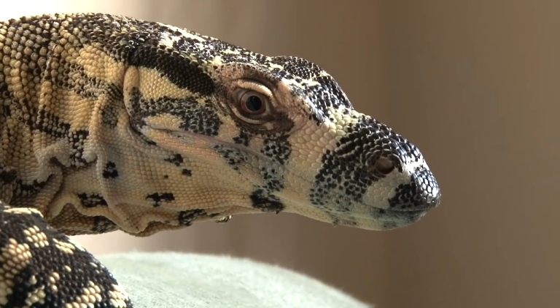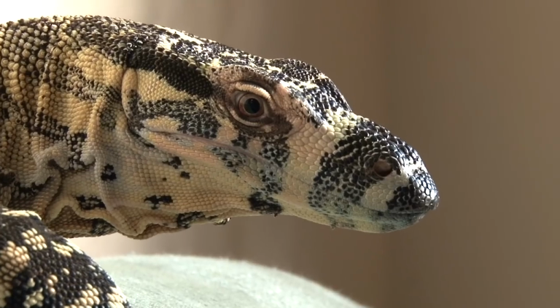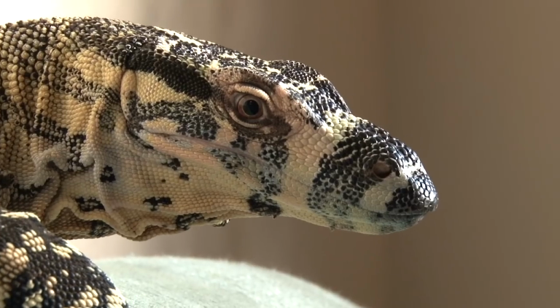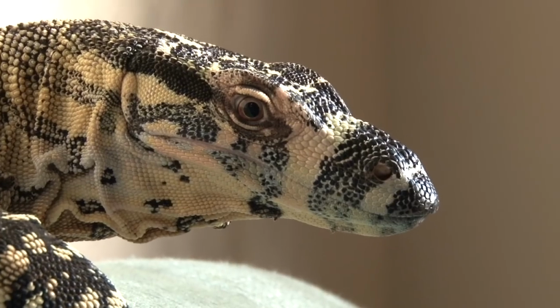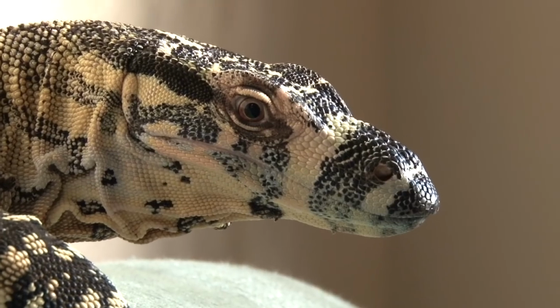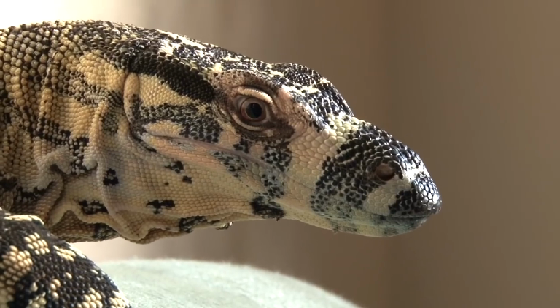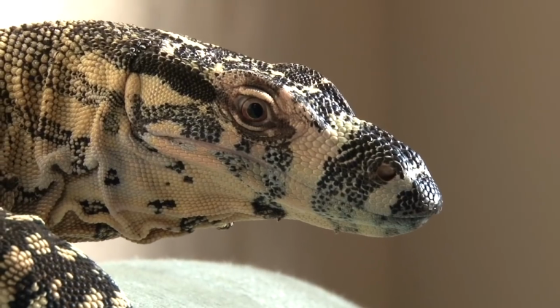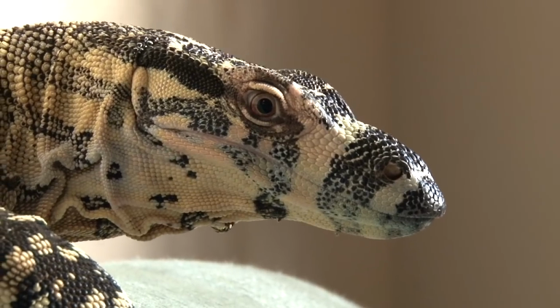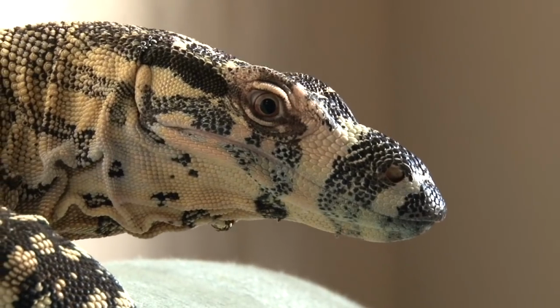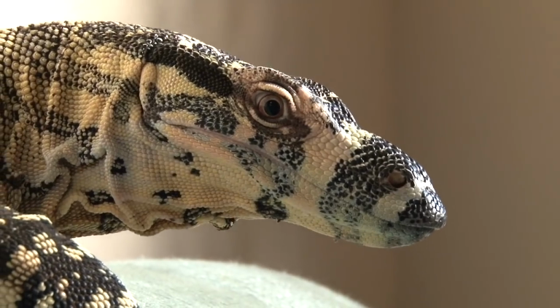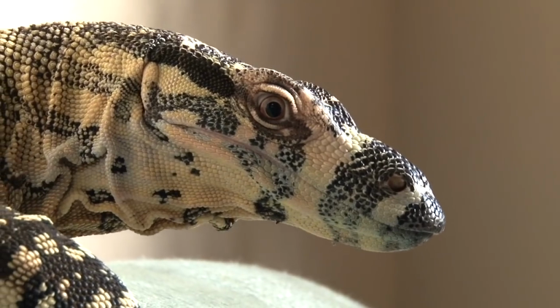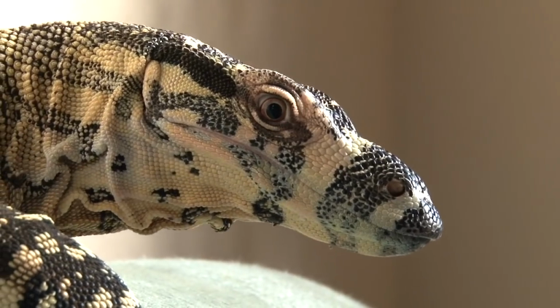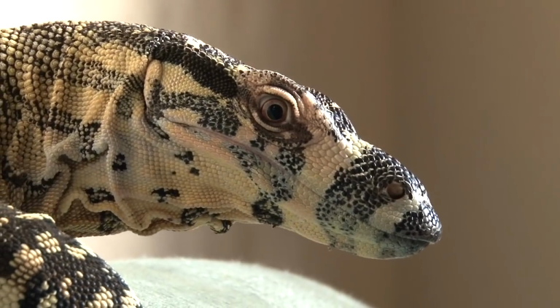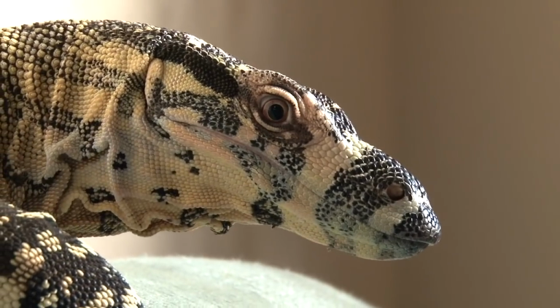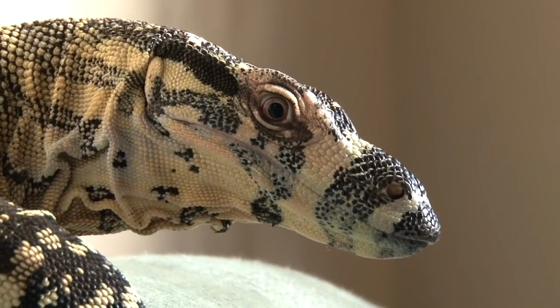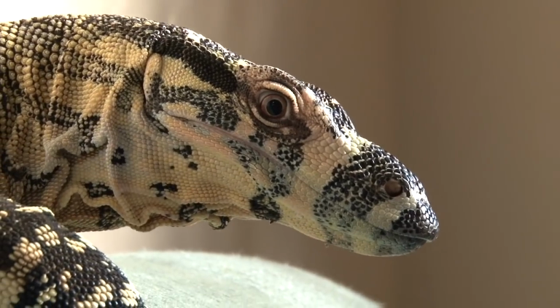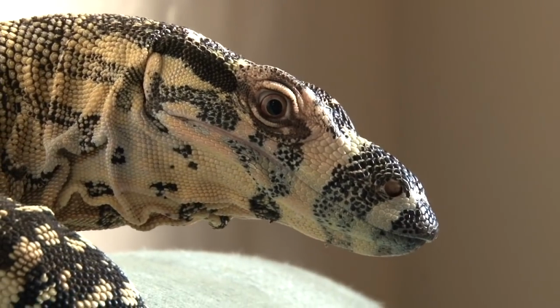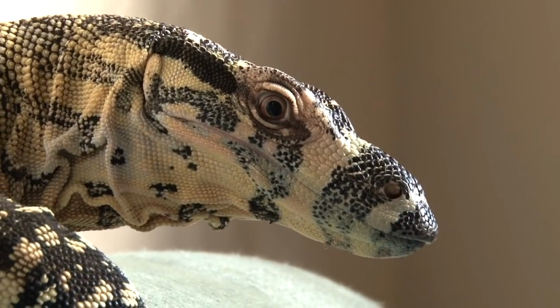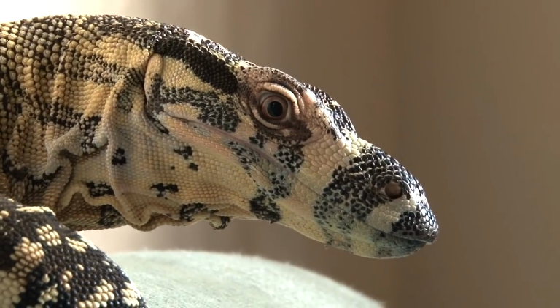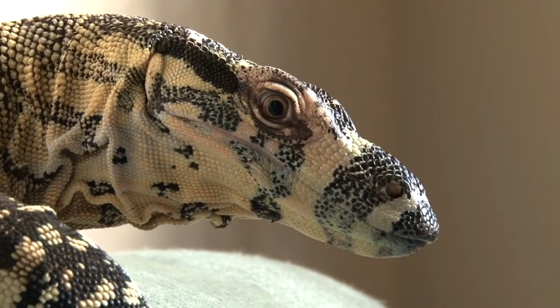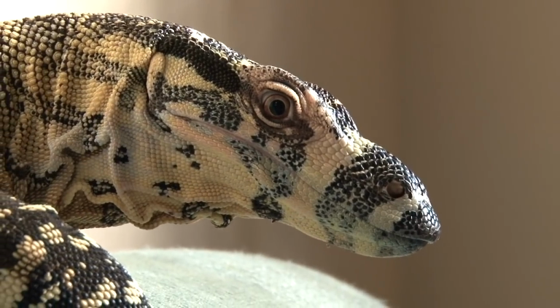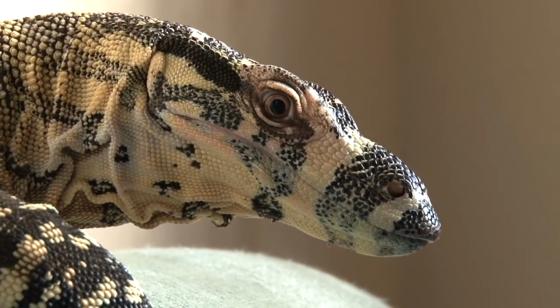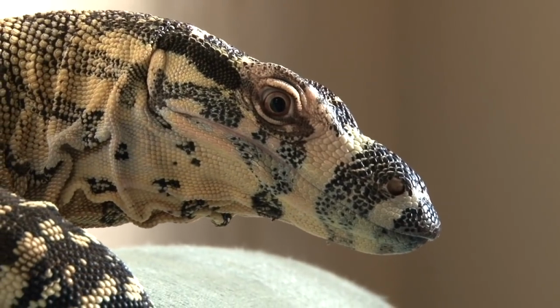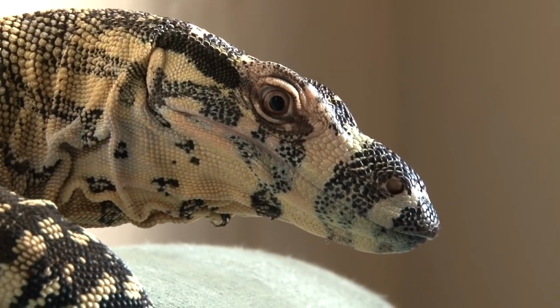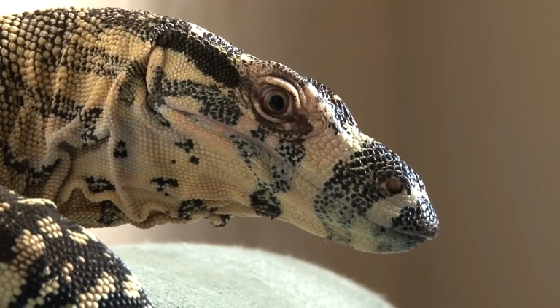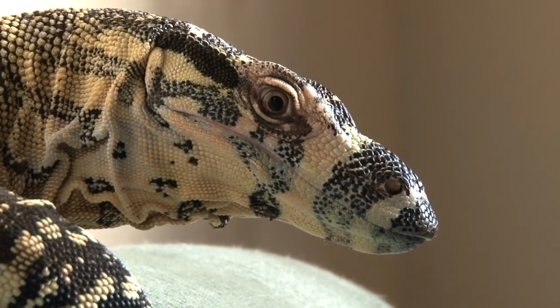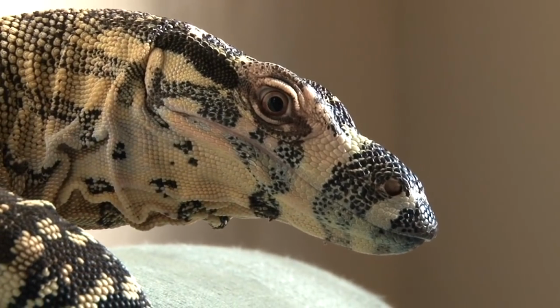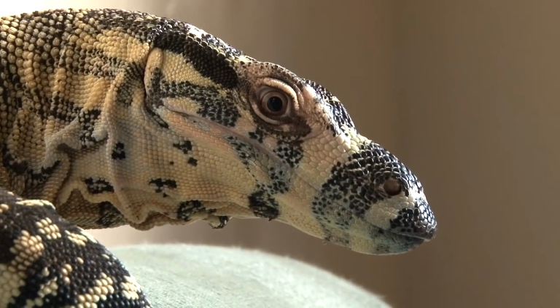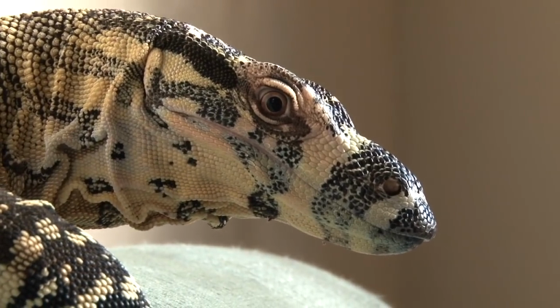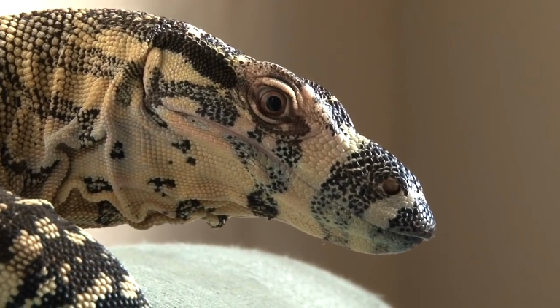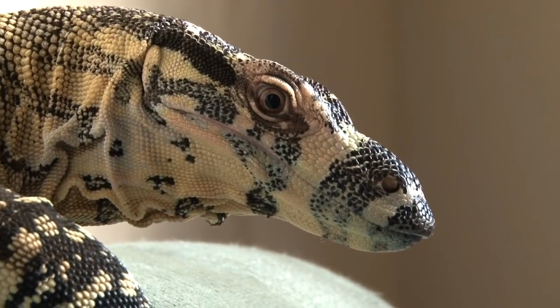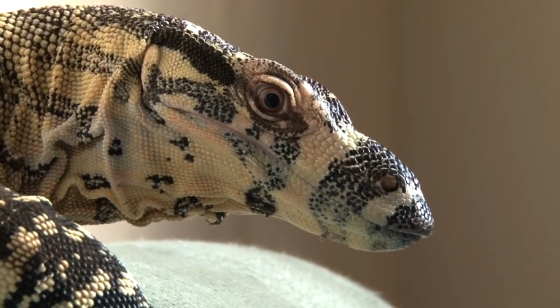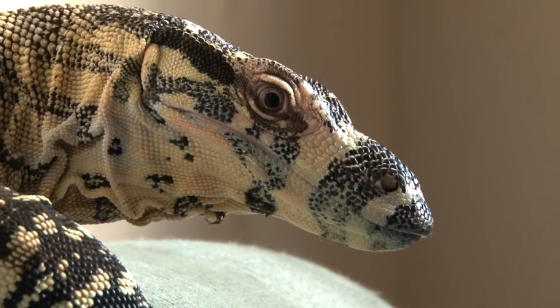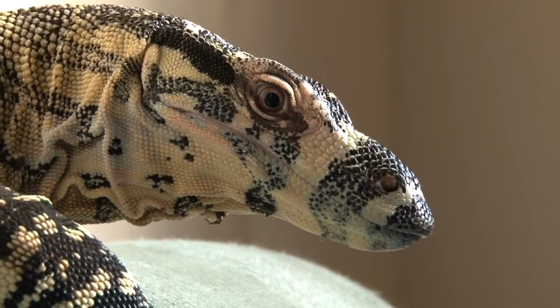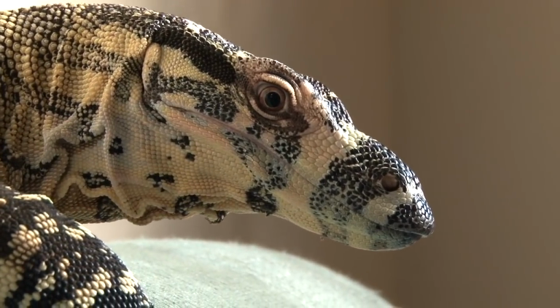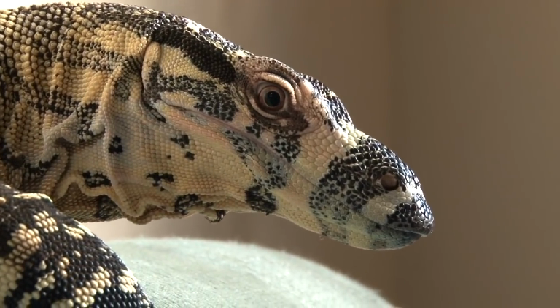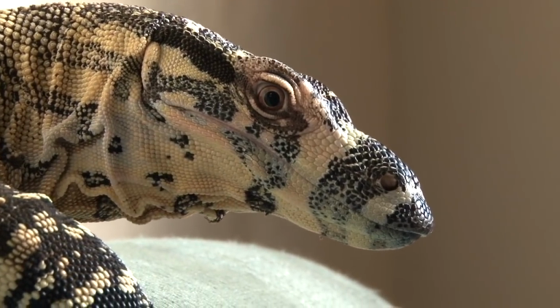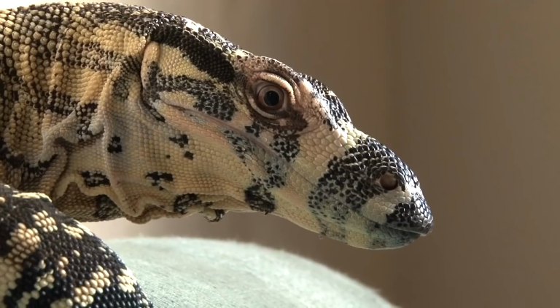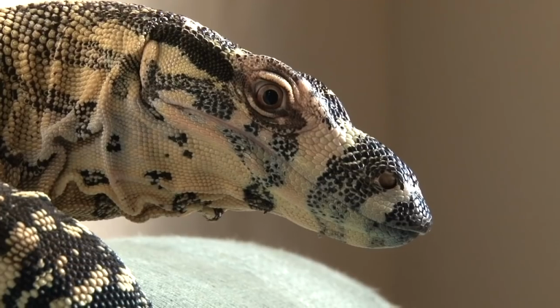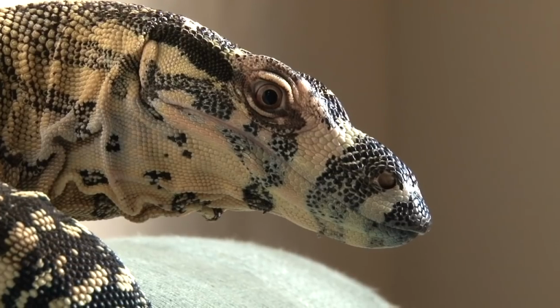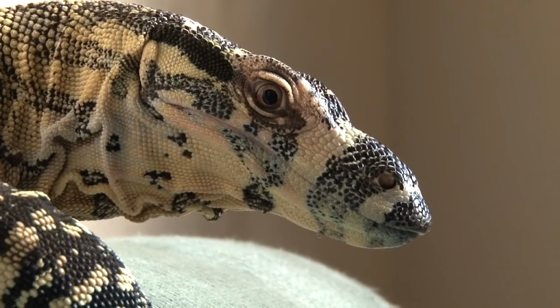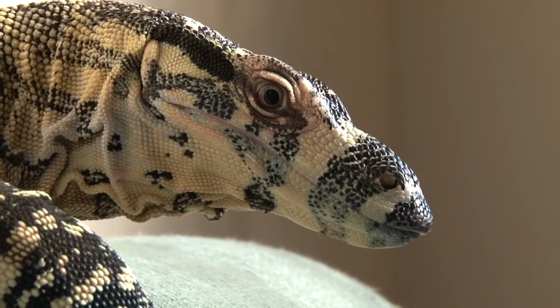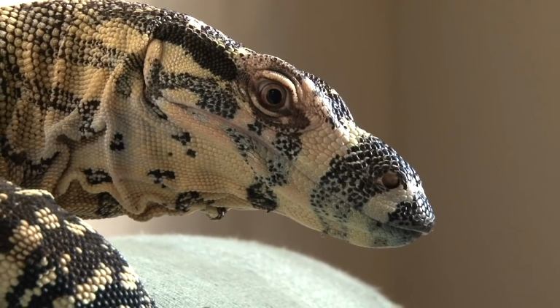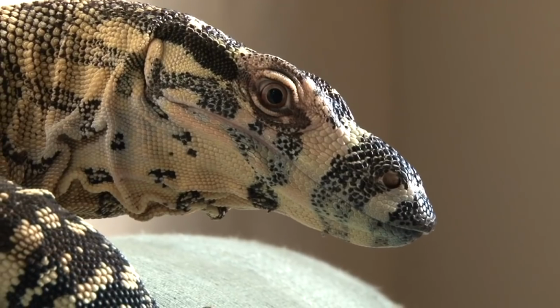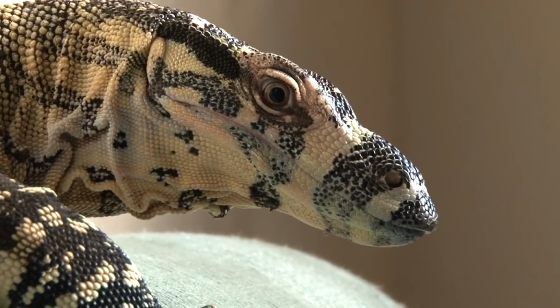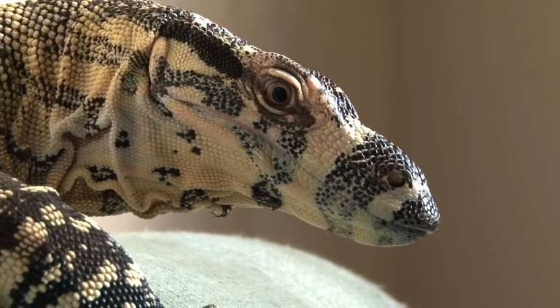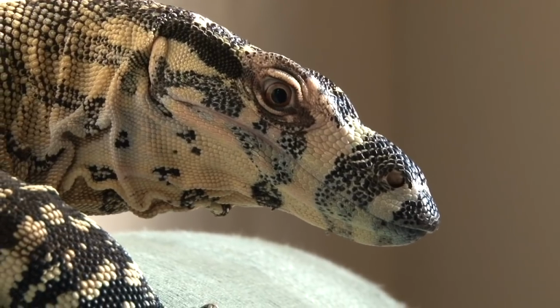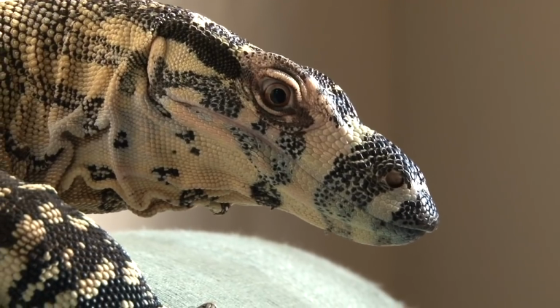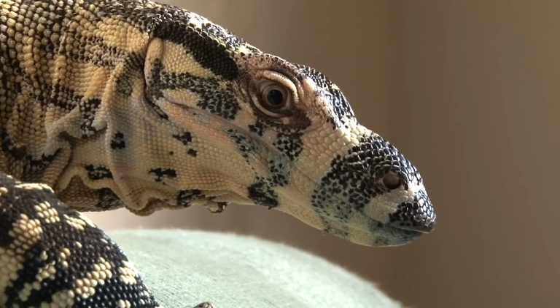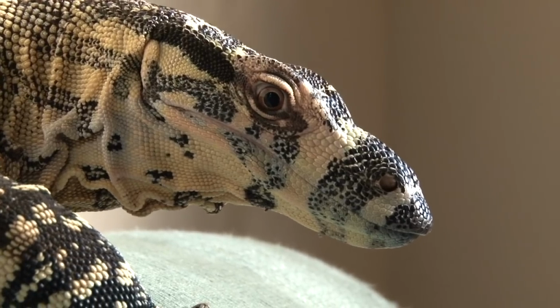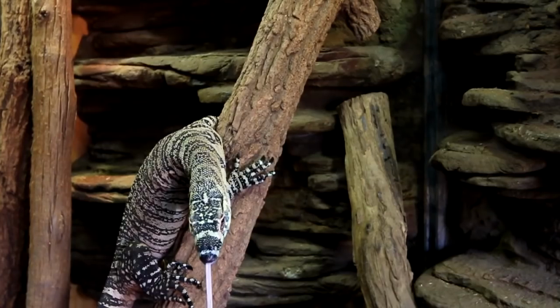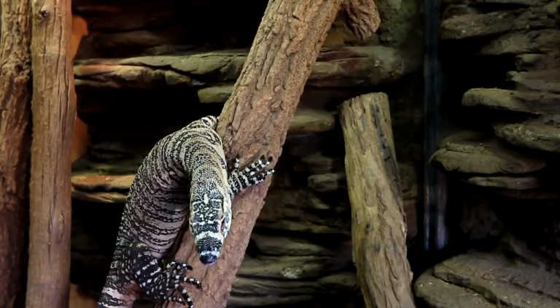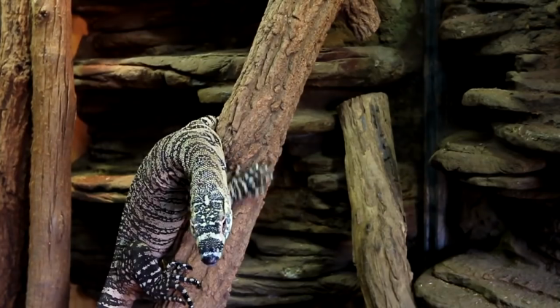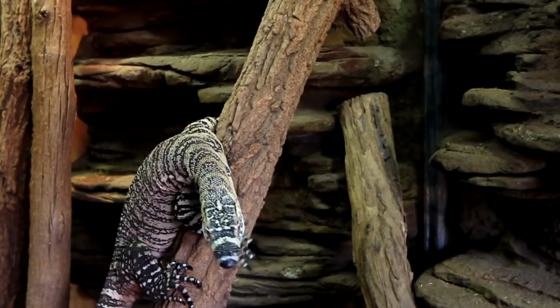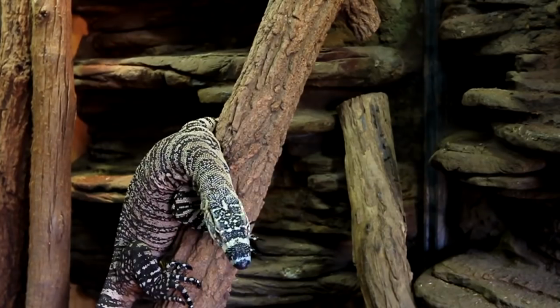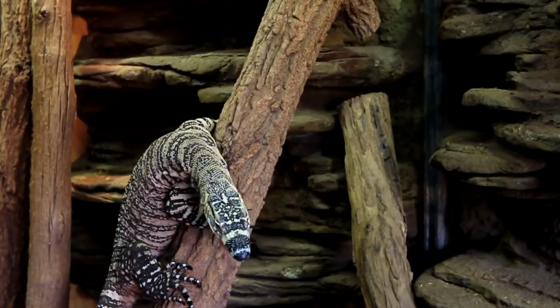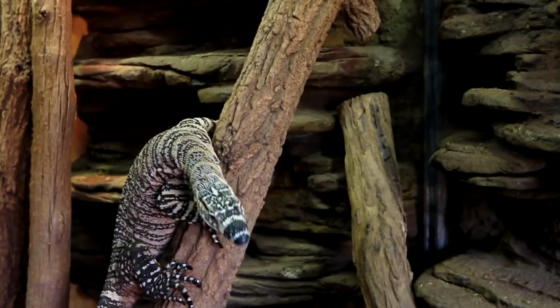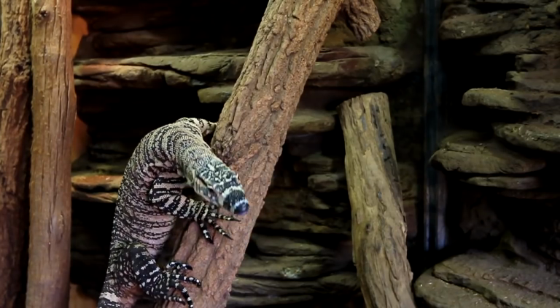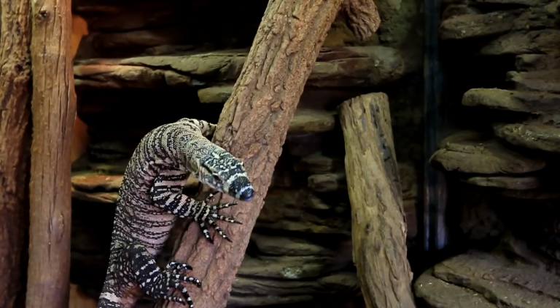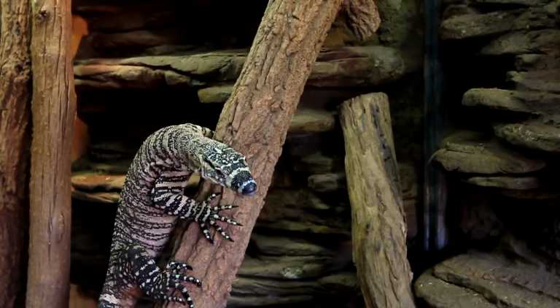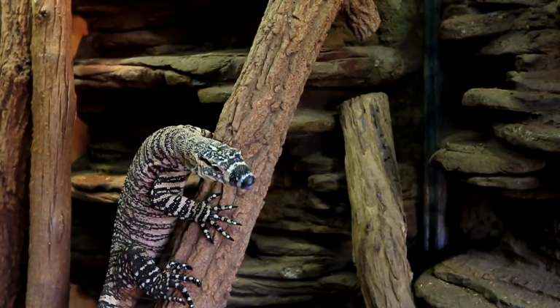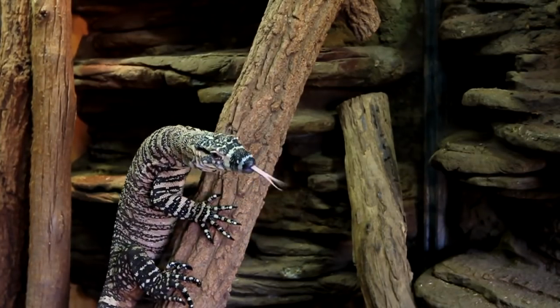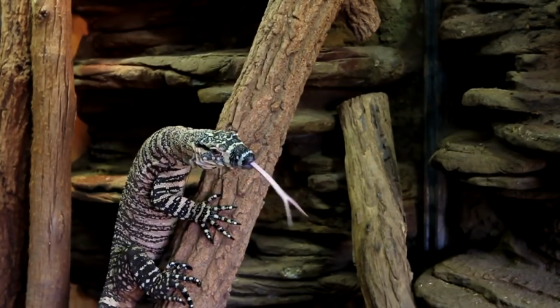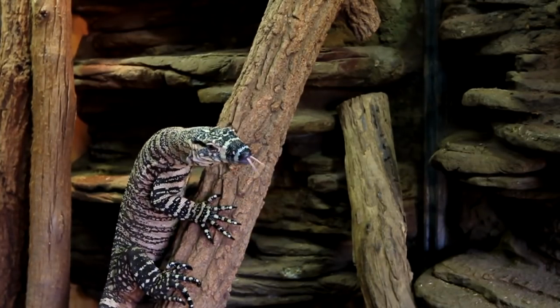Reptiles are often seen as slow, dim-witted animals, but the more time we spend observing them, the more we realize that this is not the case.